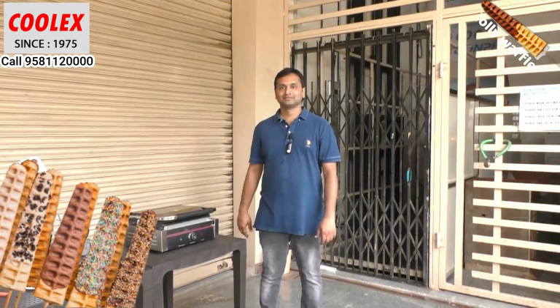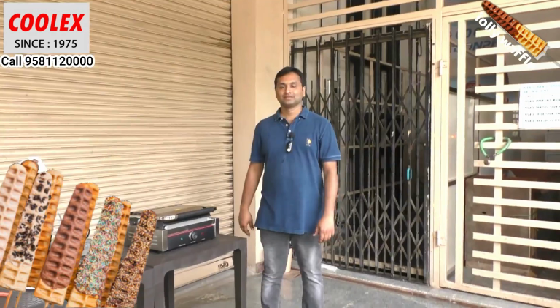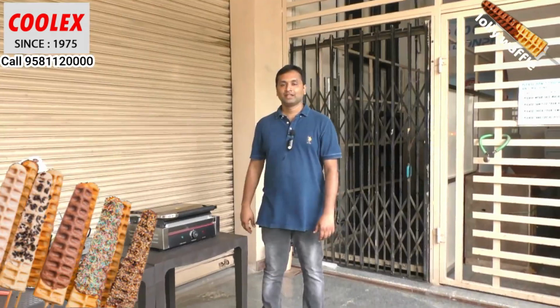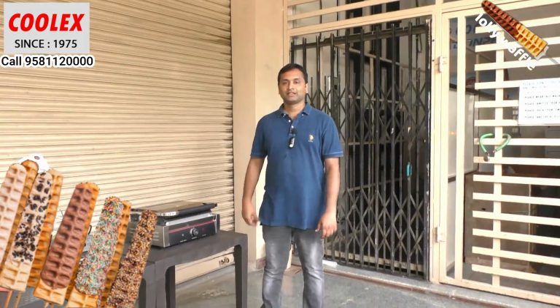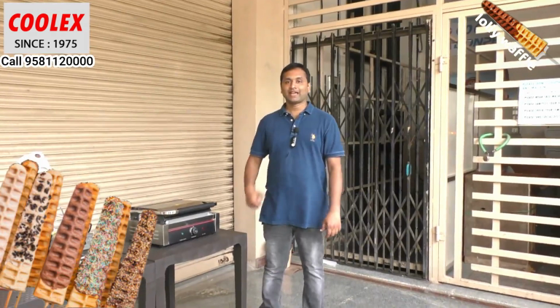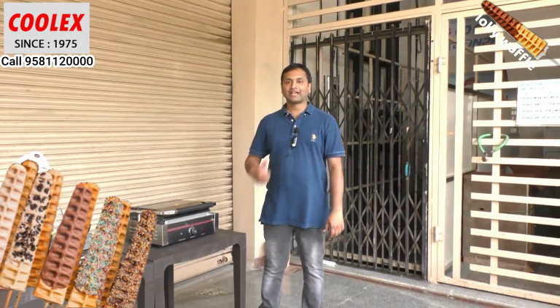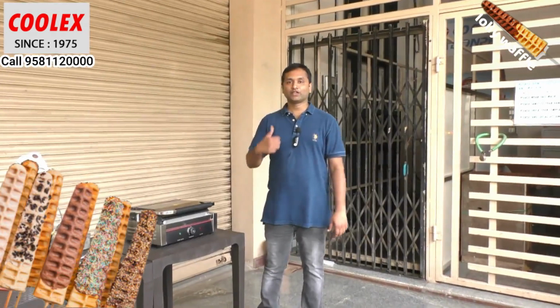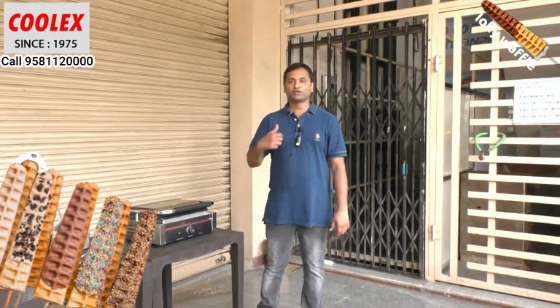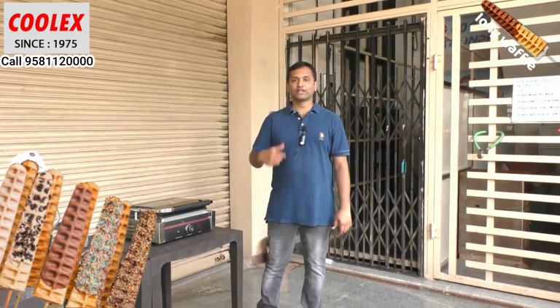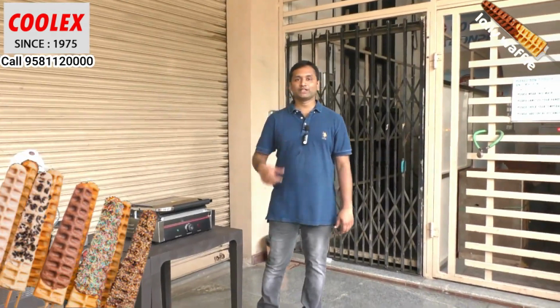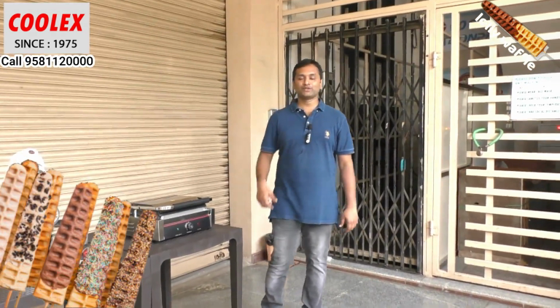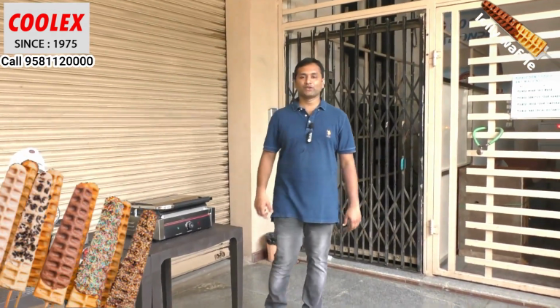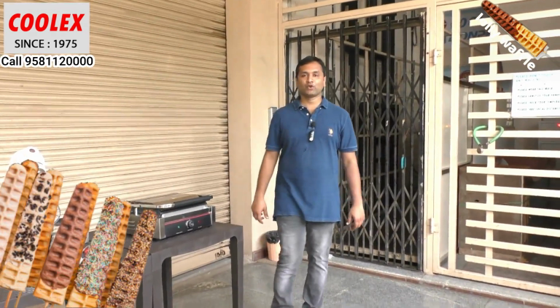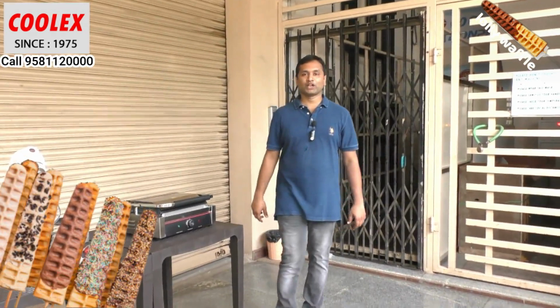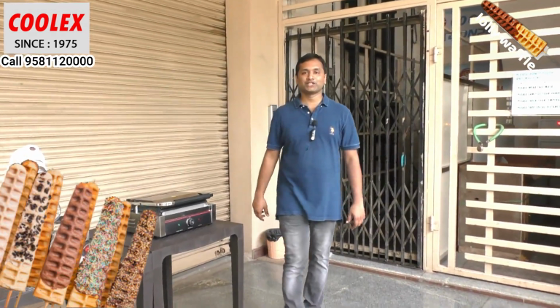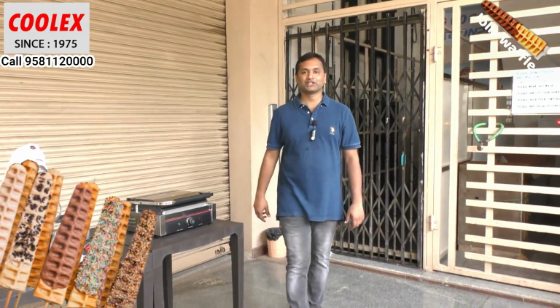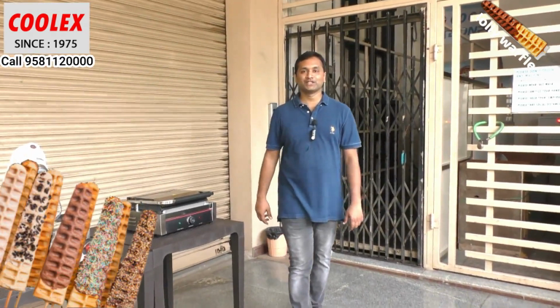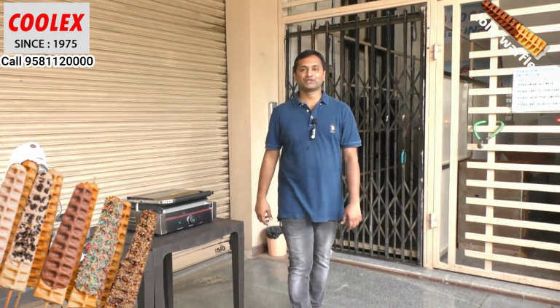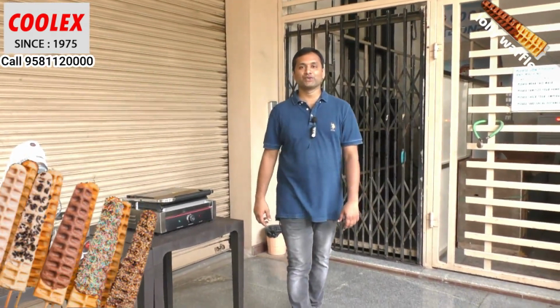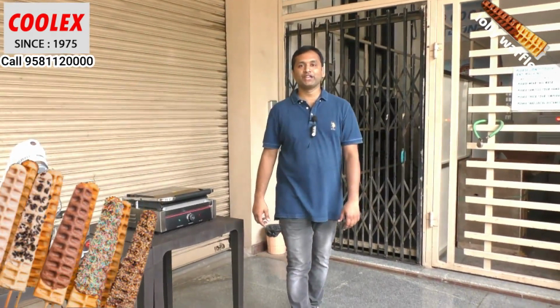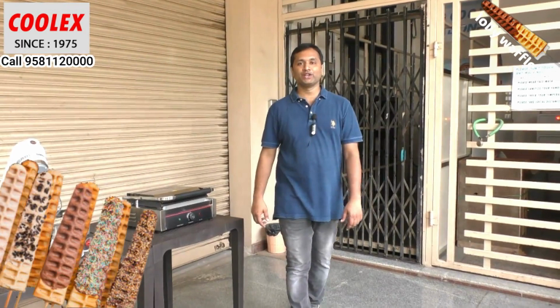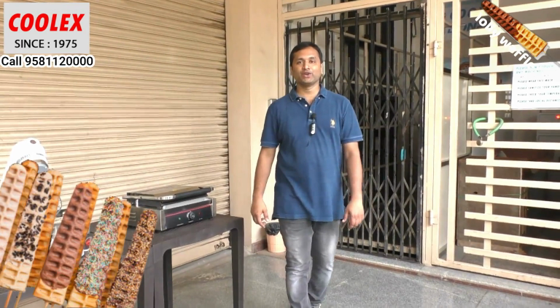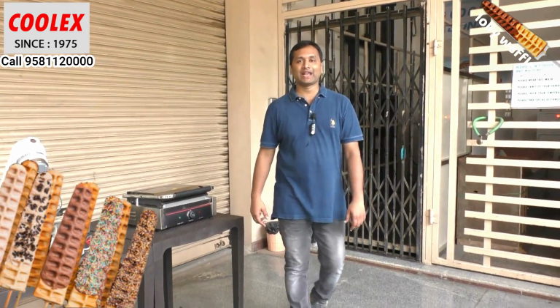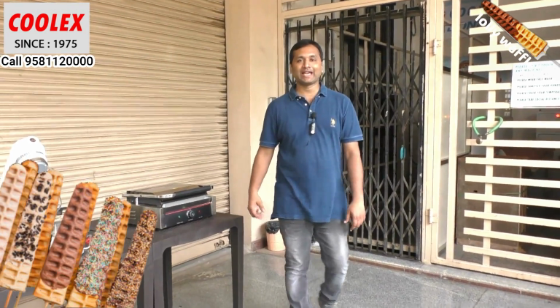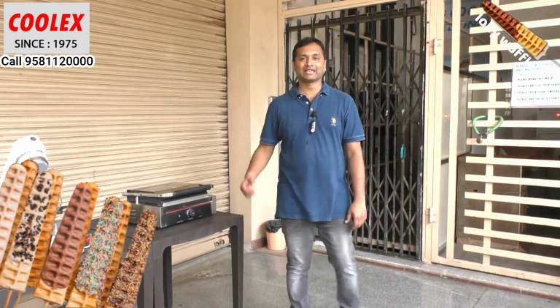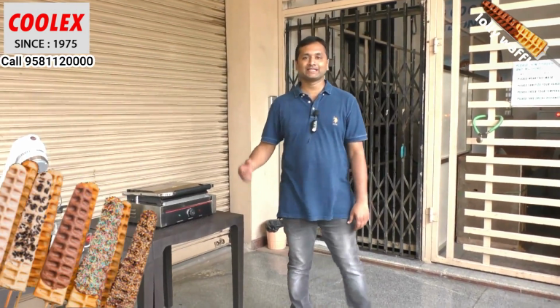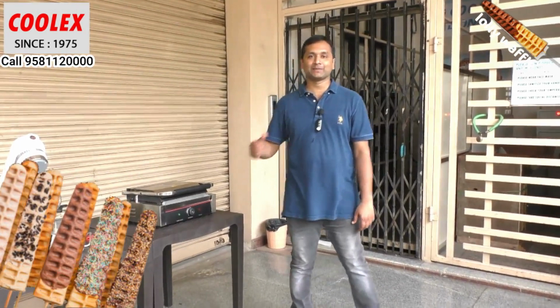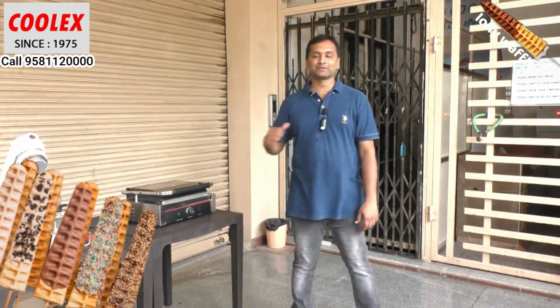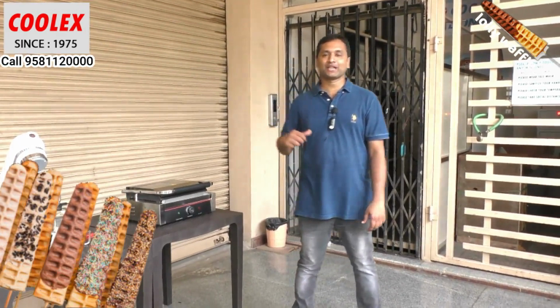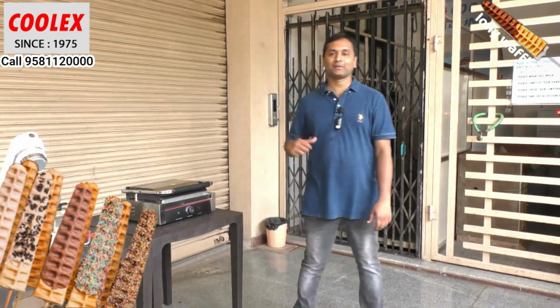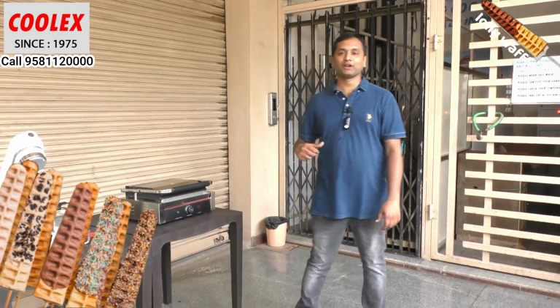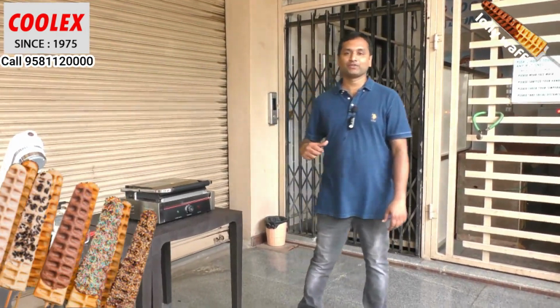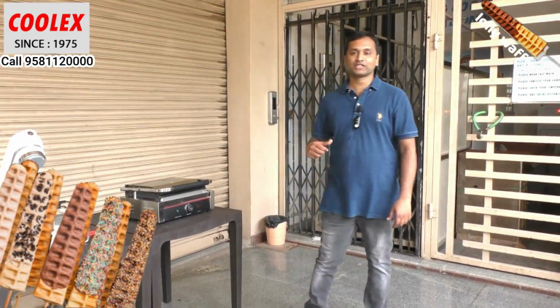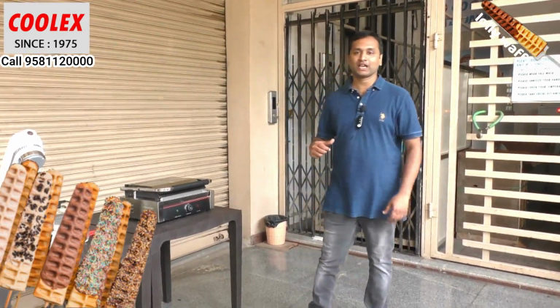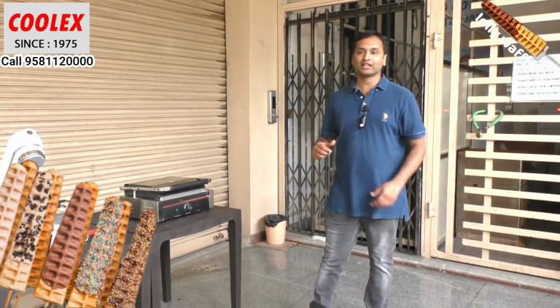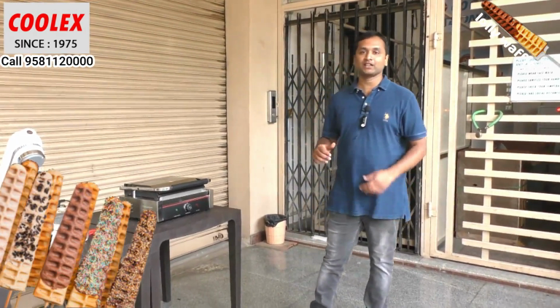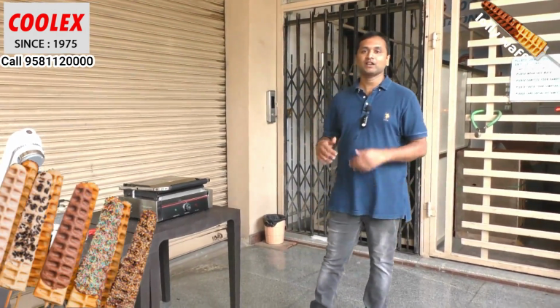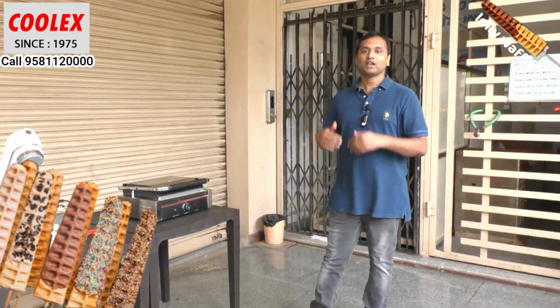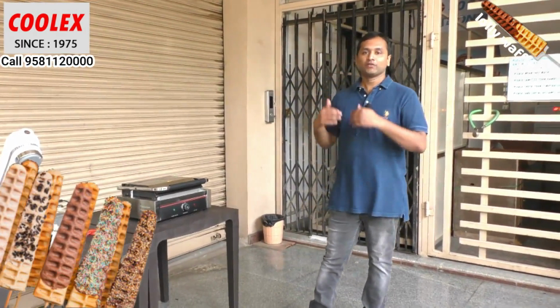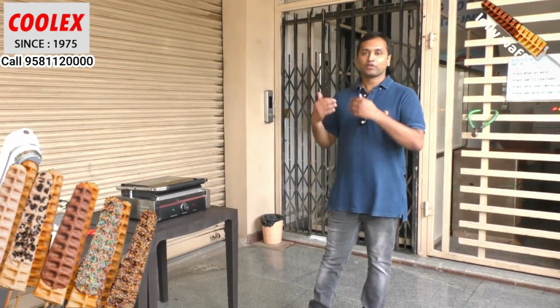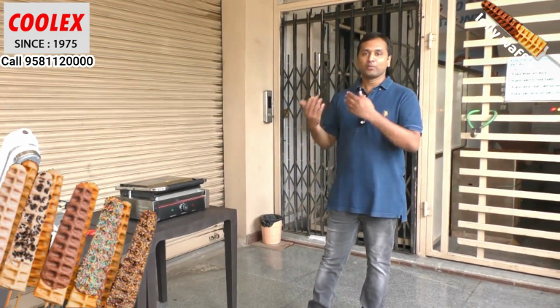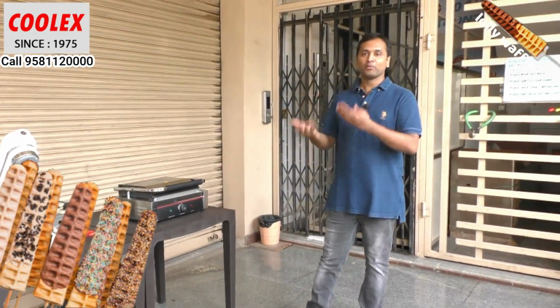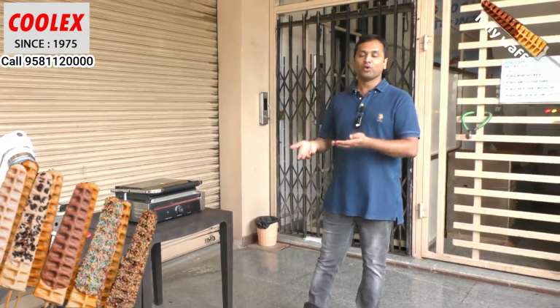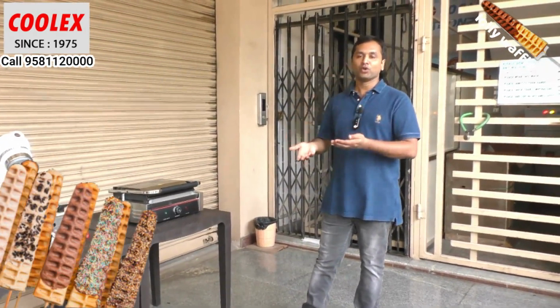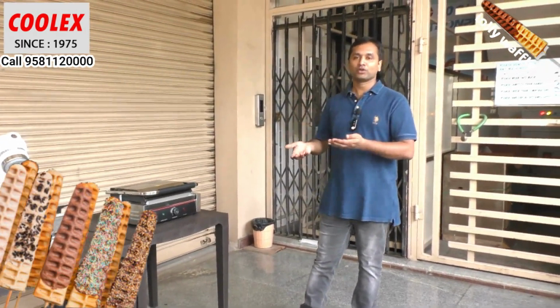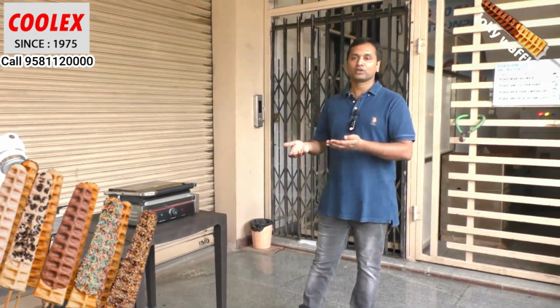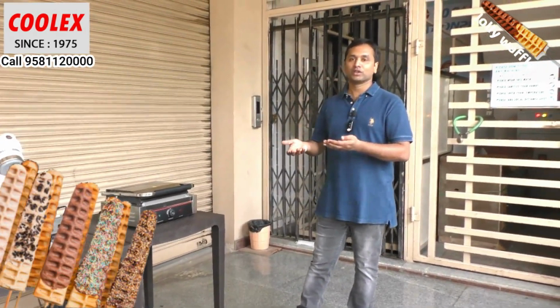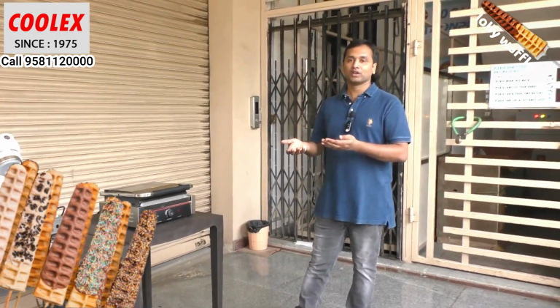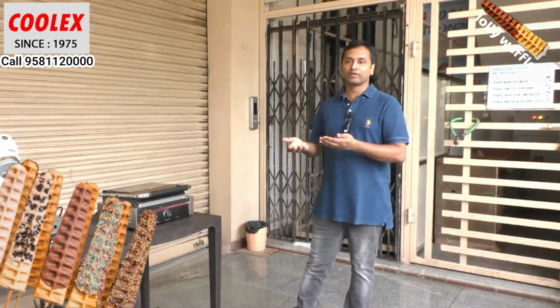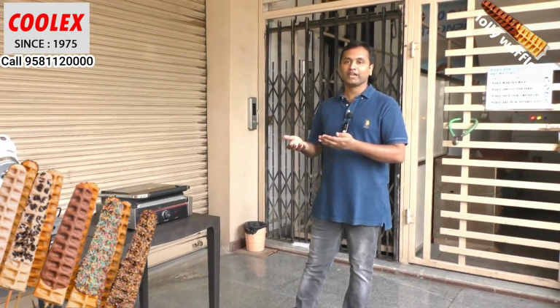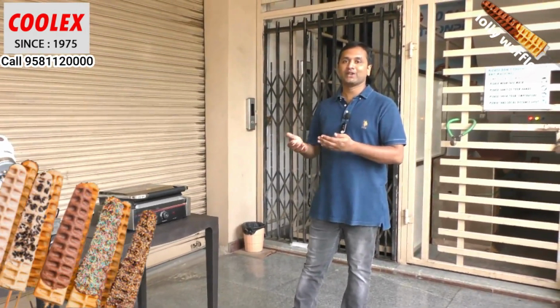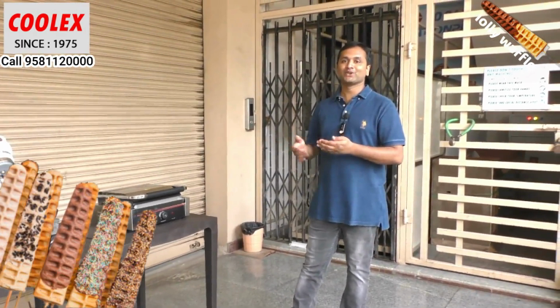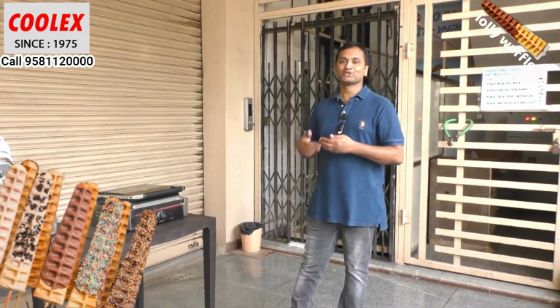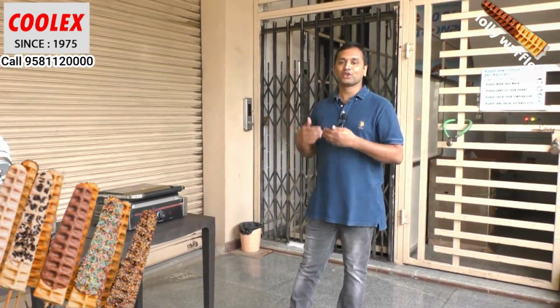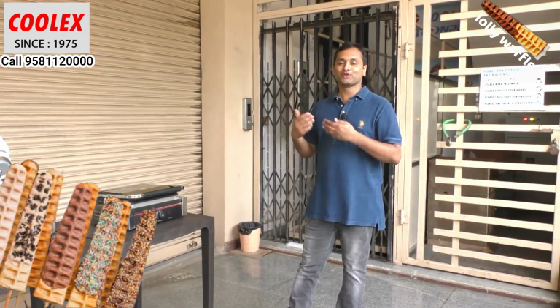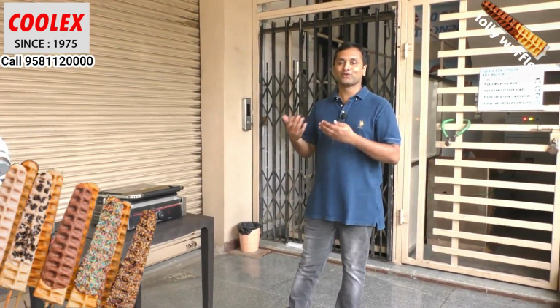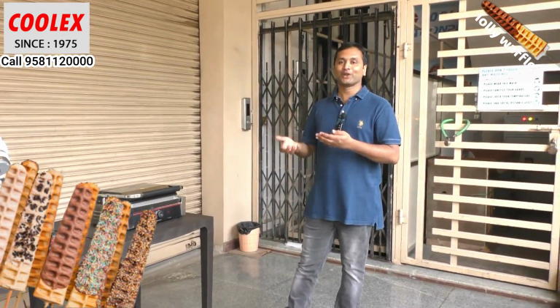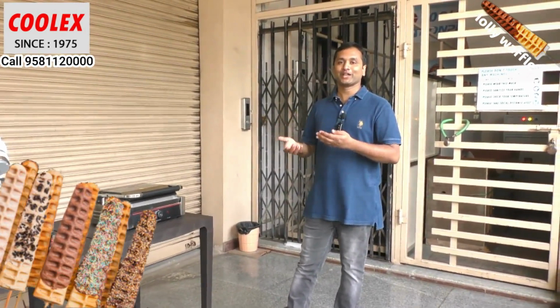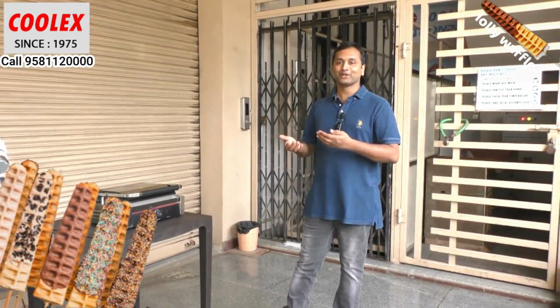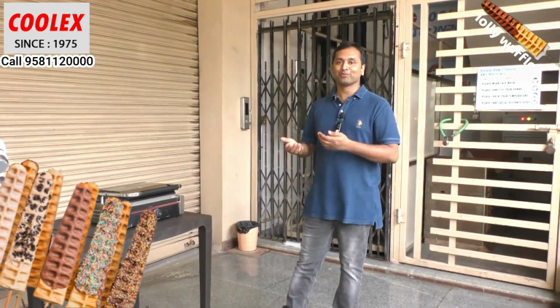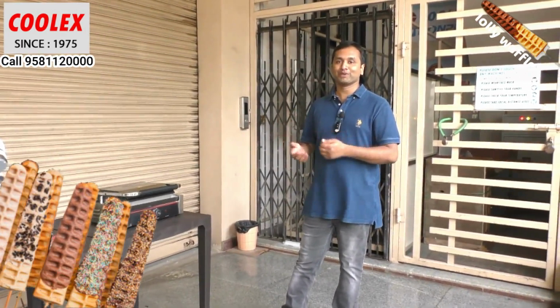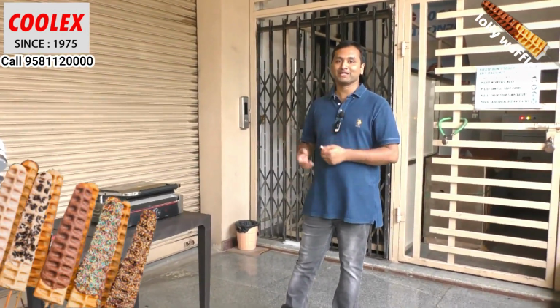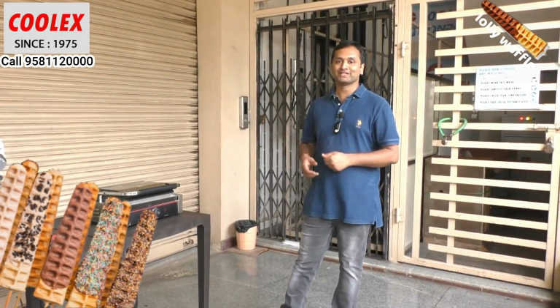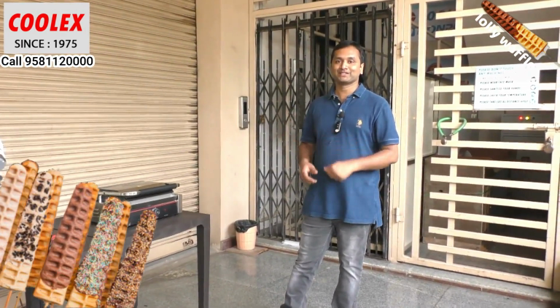Thank you friends for watching this video. Like and subscribe to our channel for more videos on food equipment.